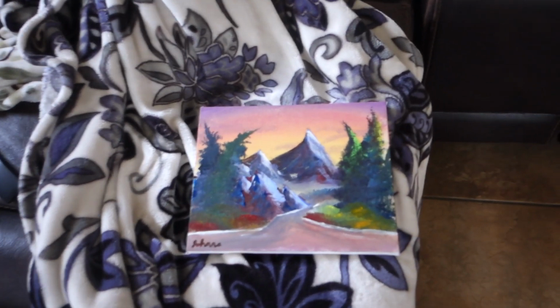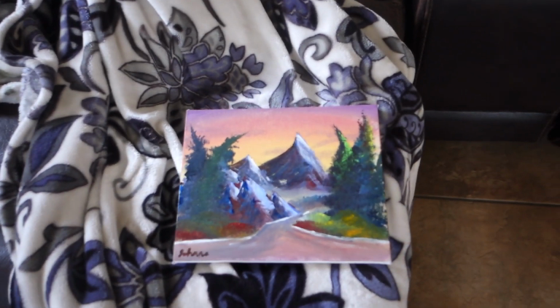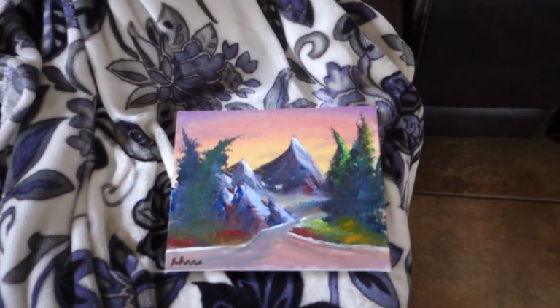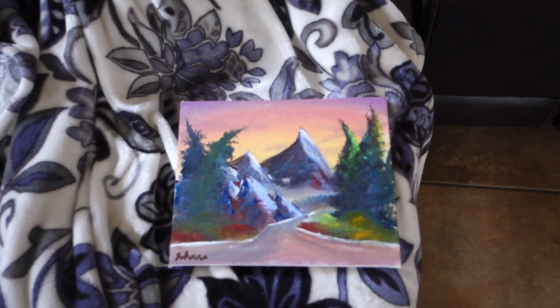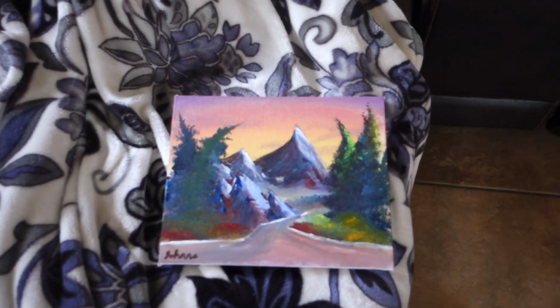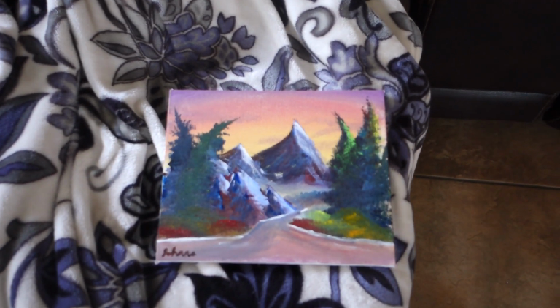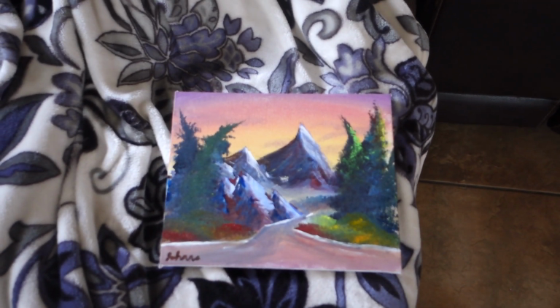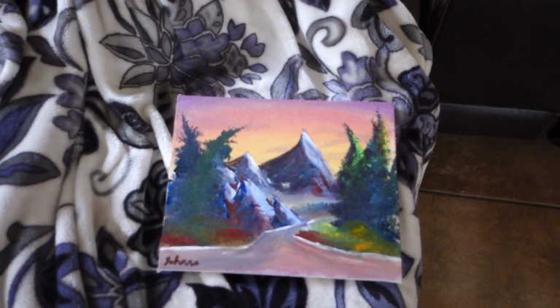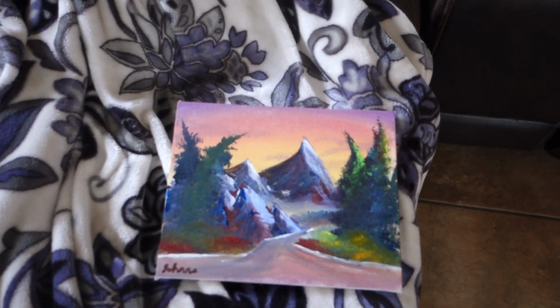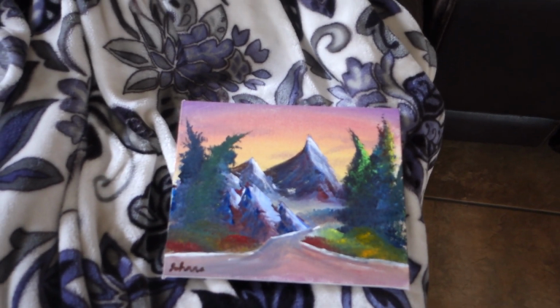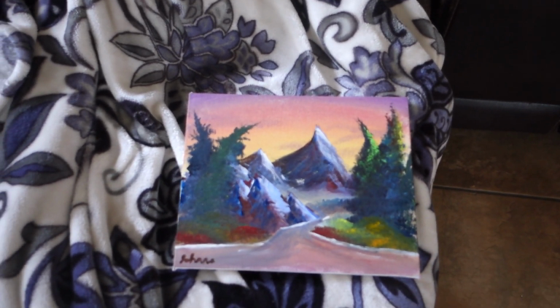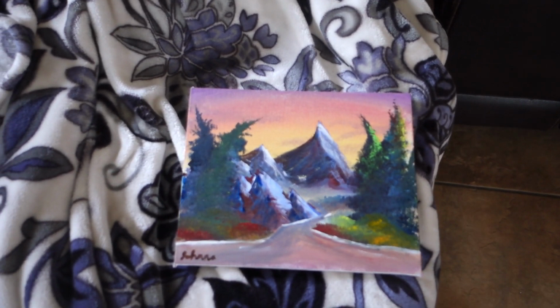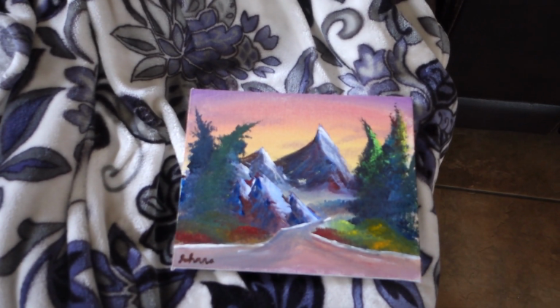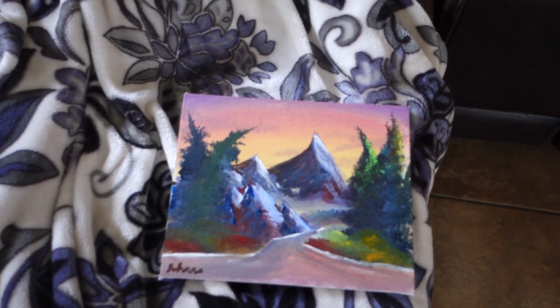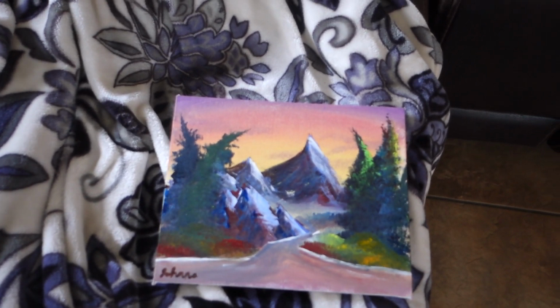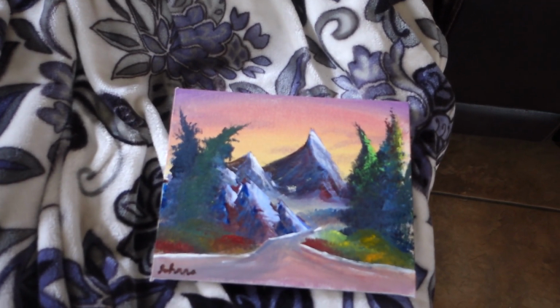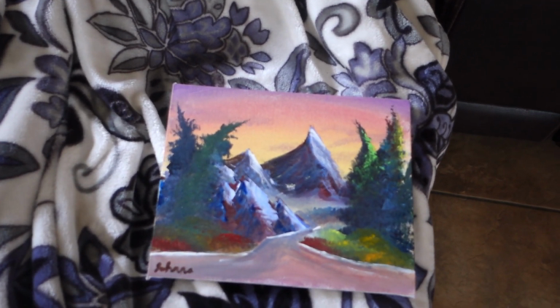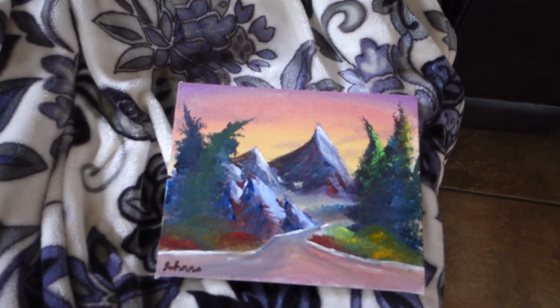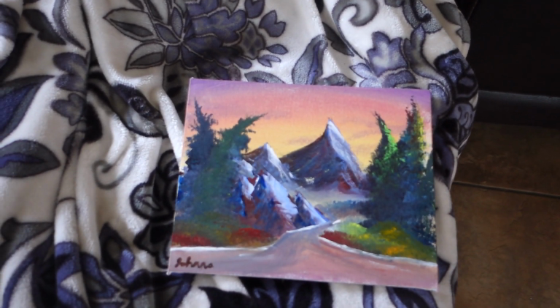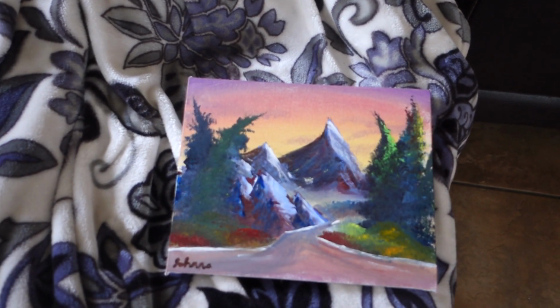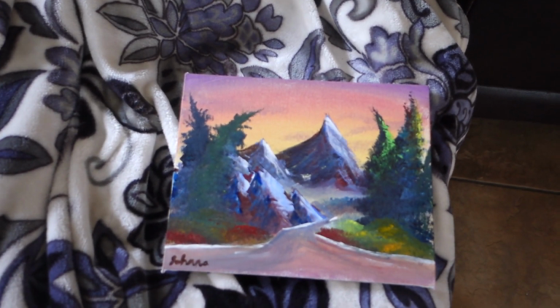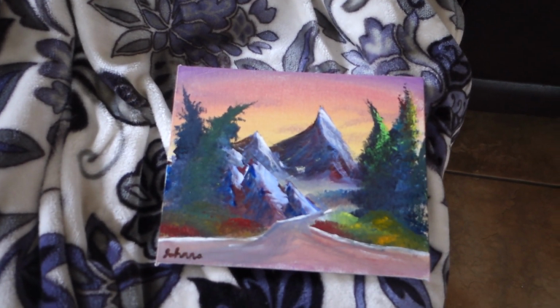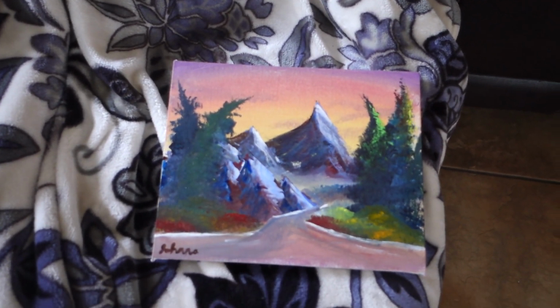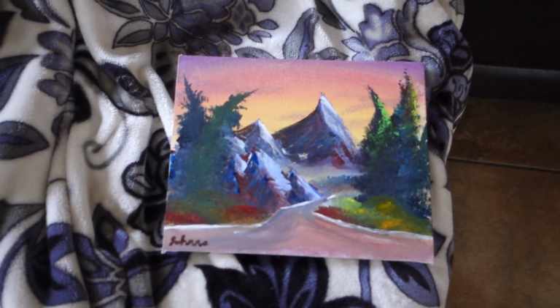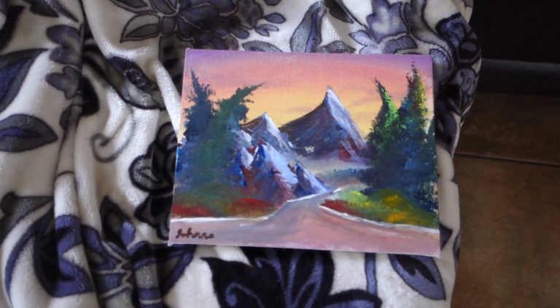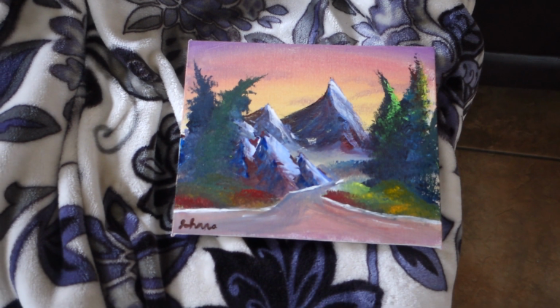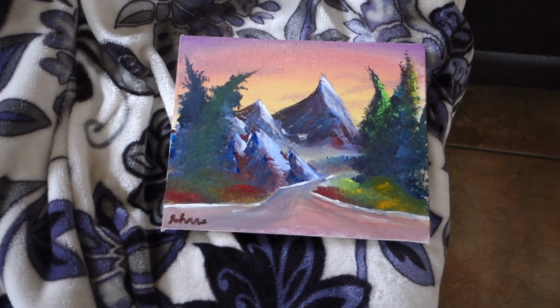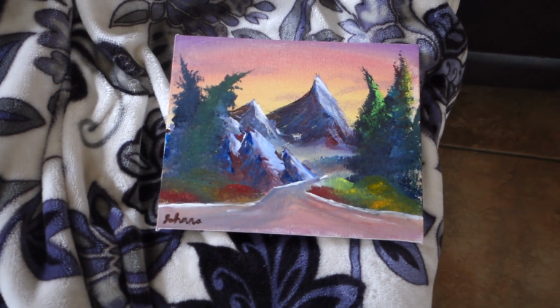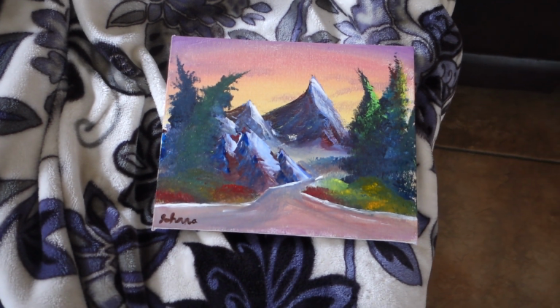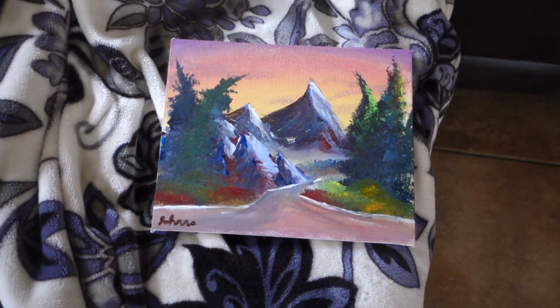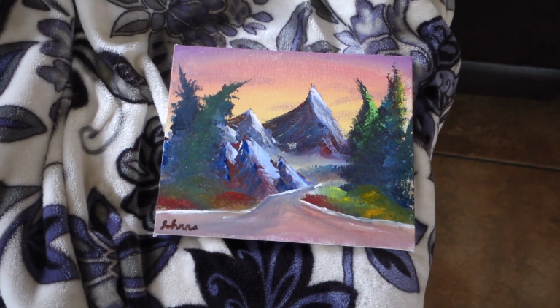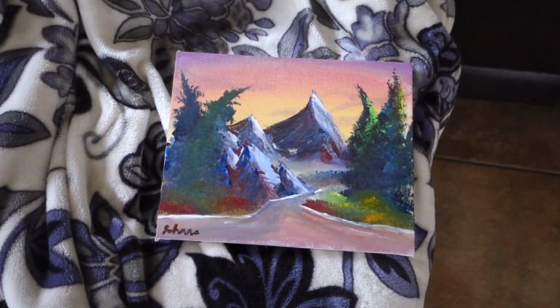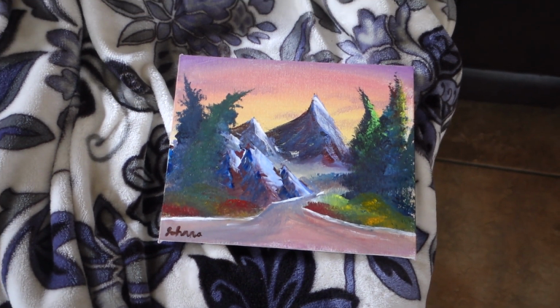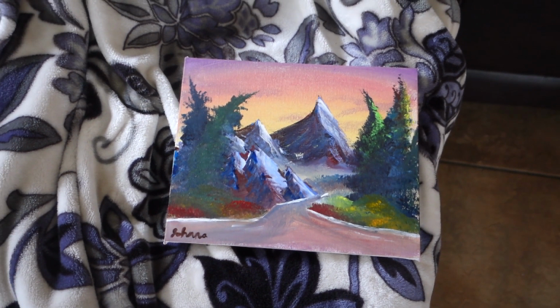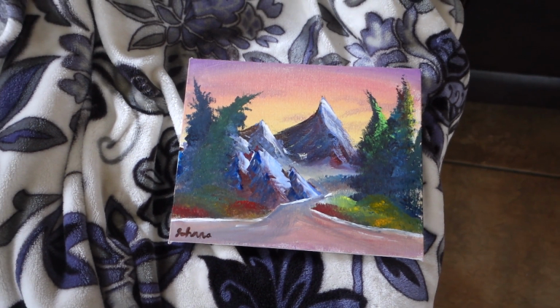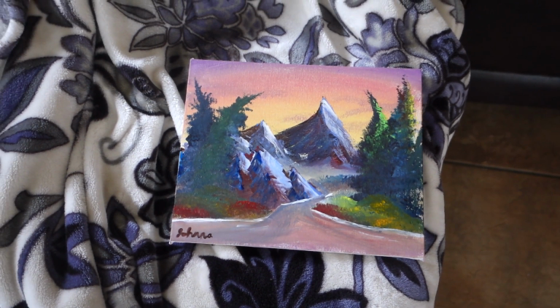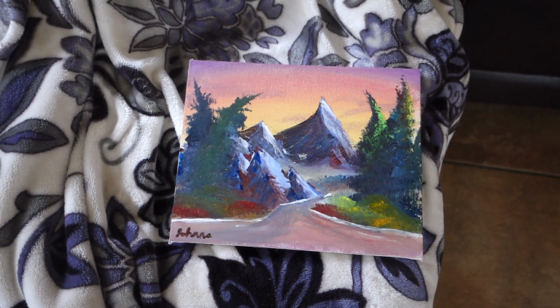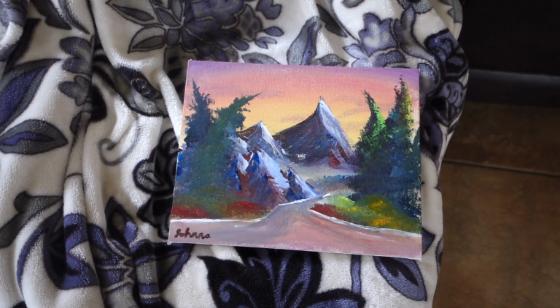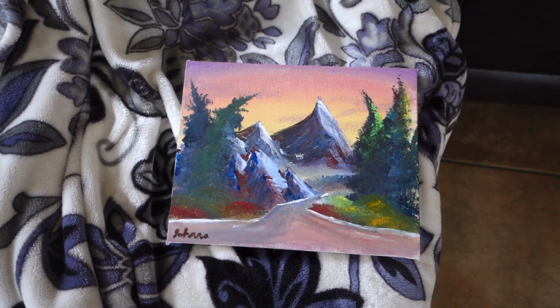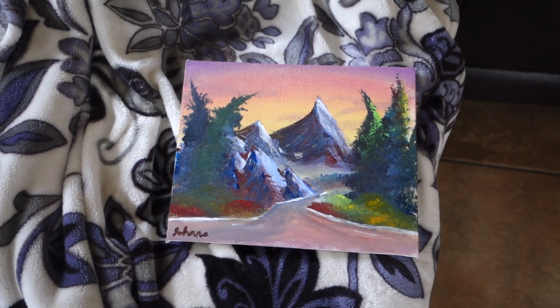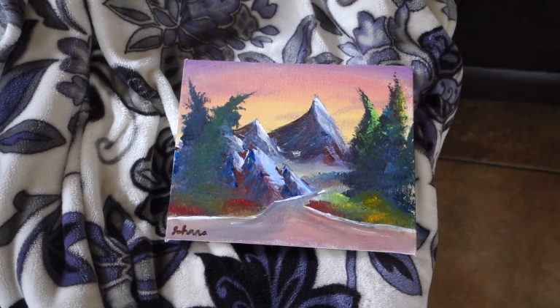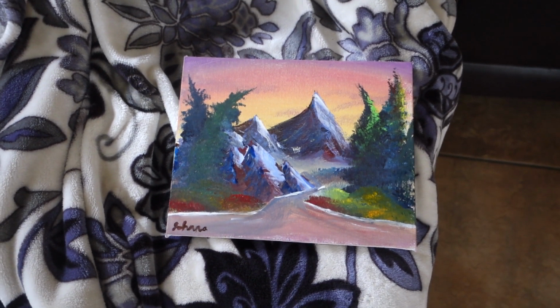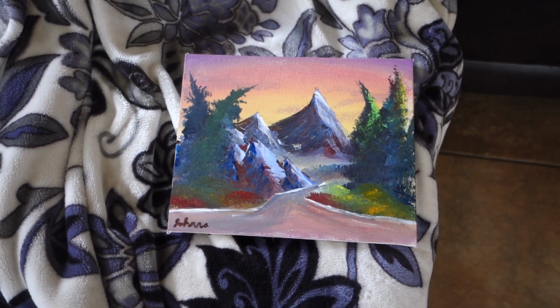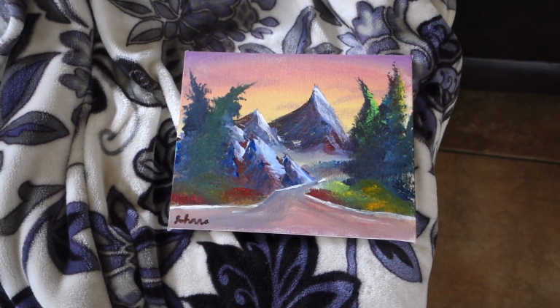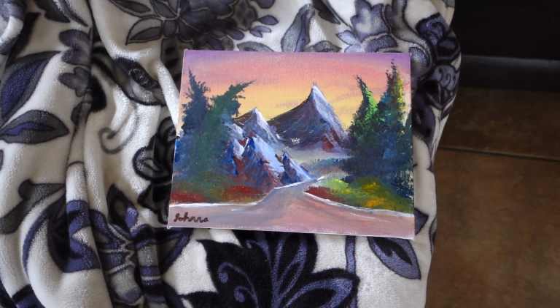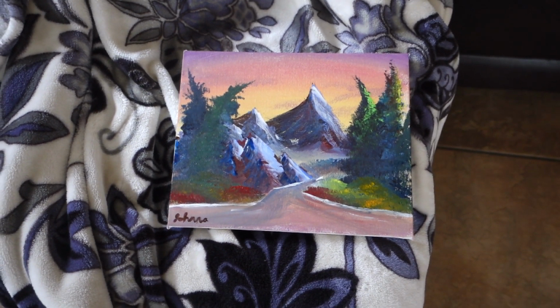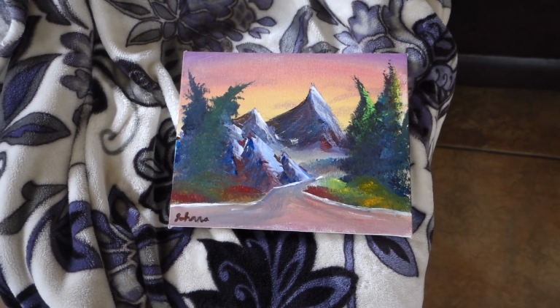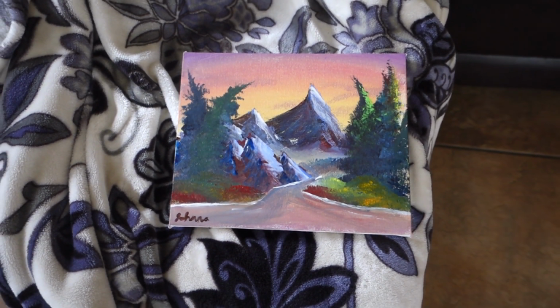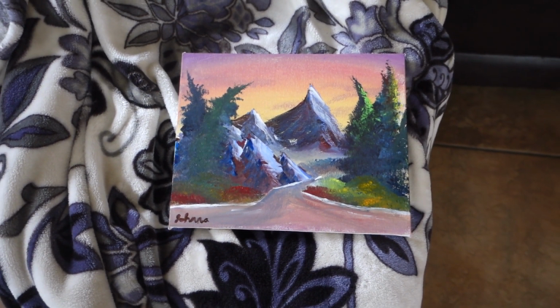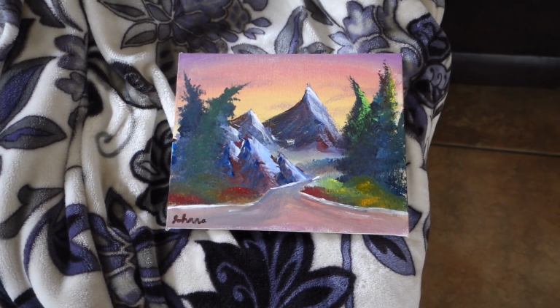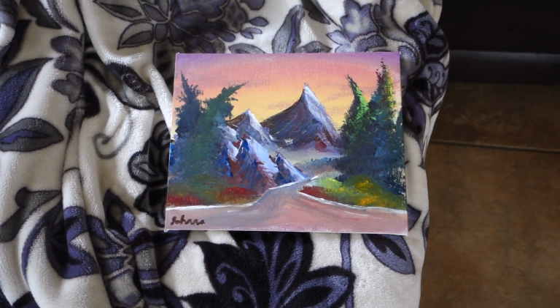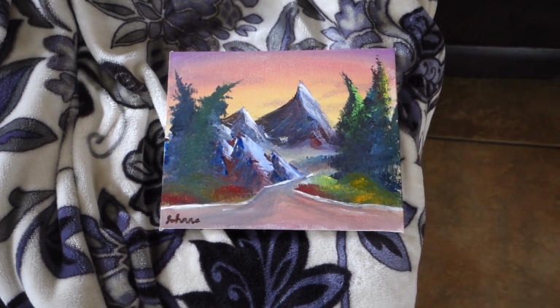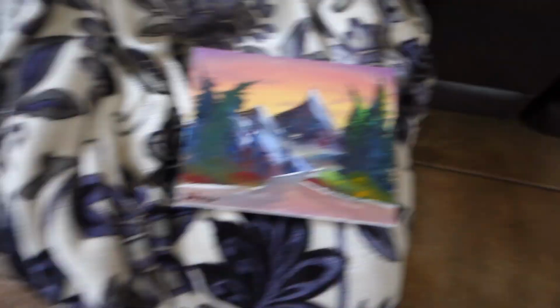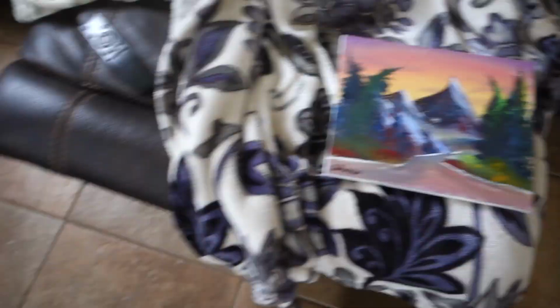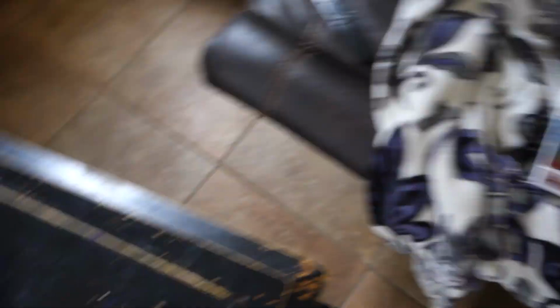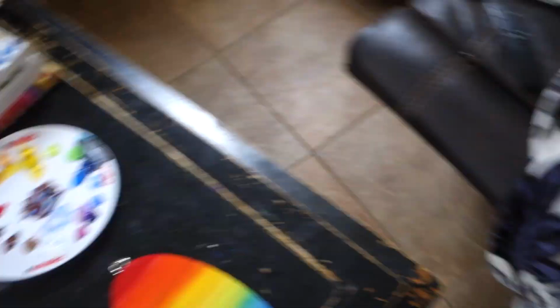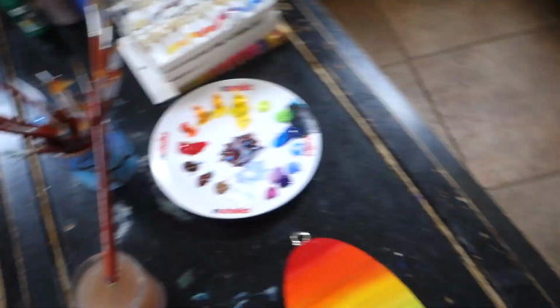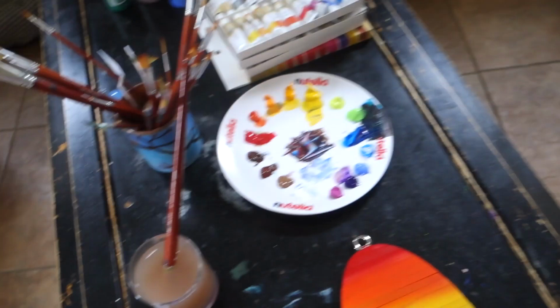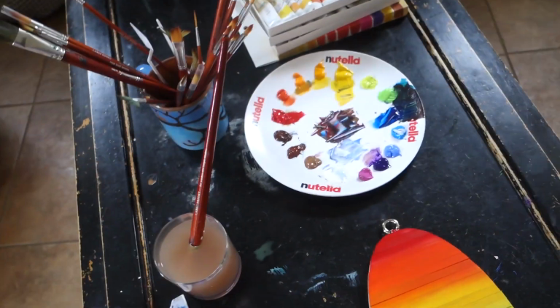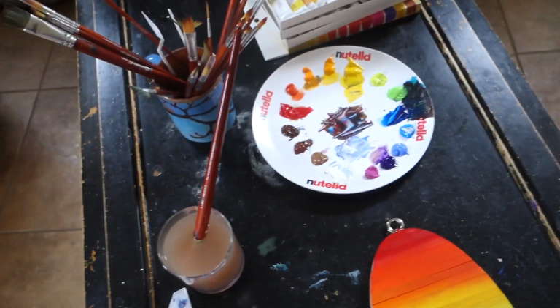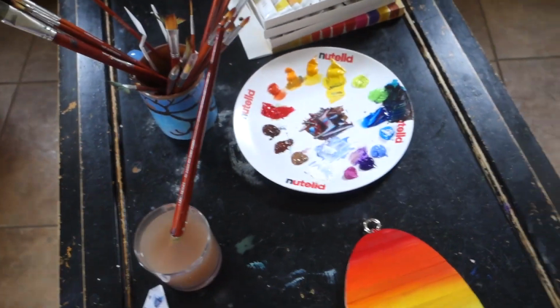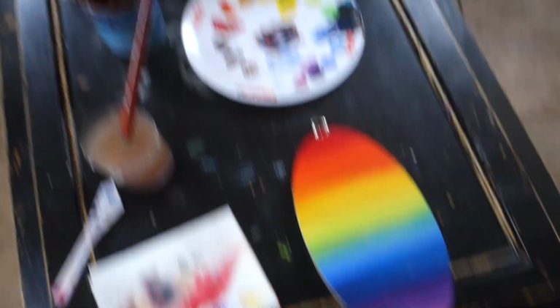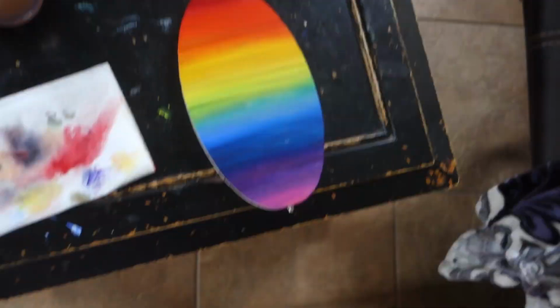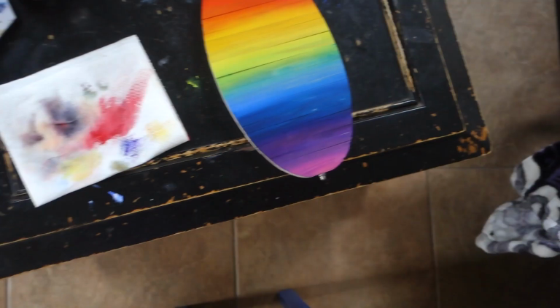It's still not as good as AJ's, but I think it's better than it was. And then I had extra paint.